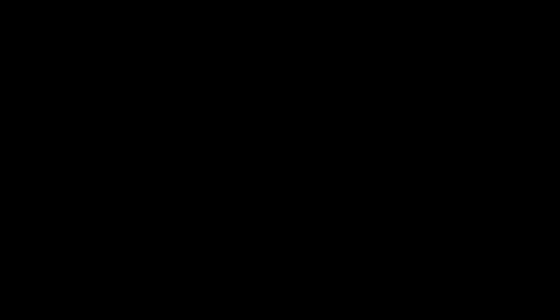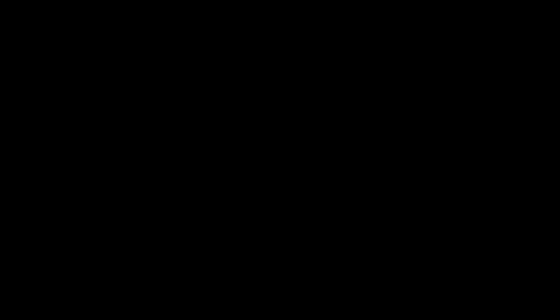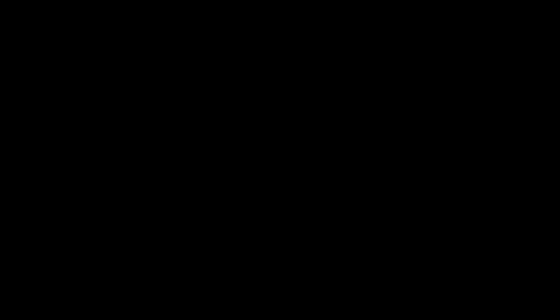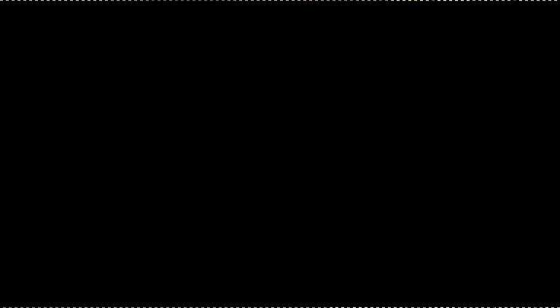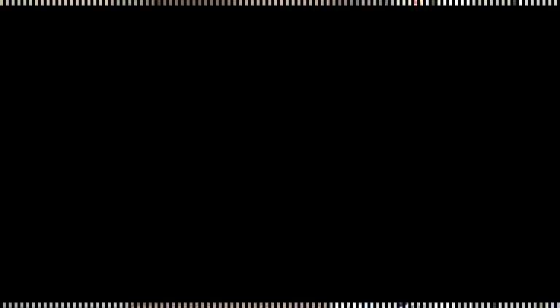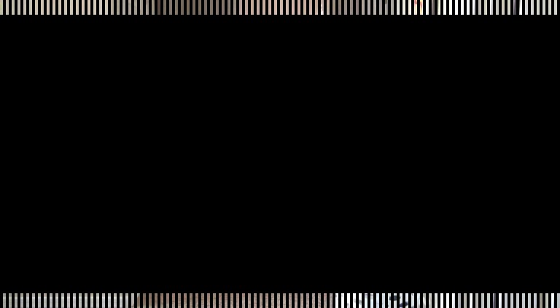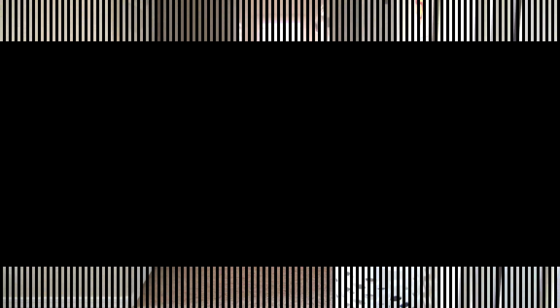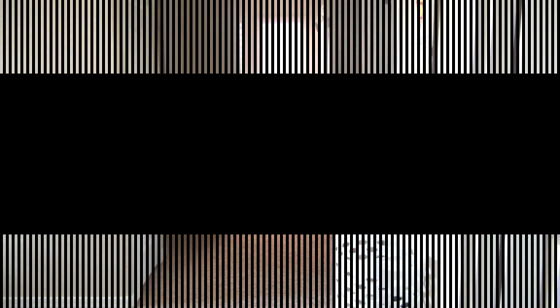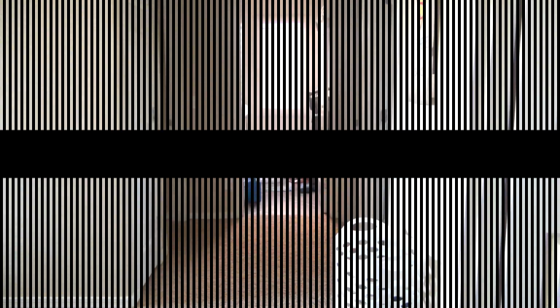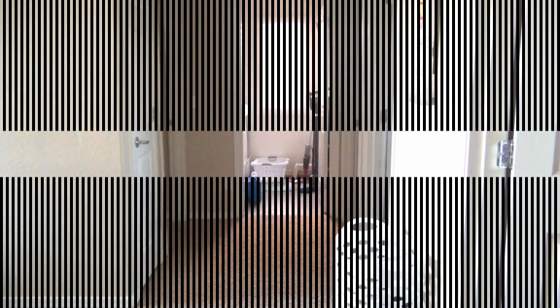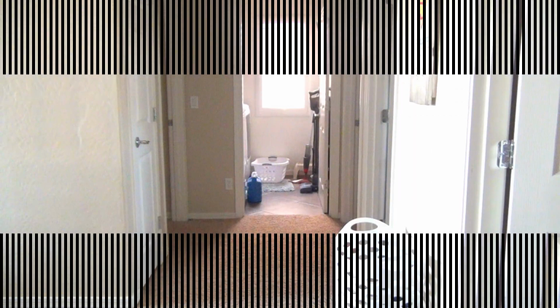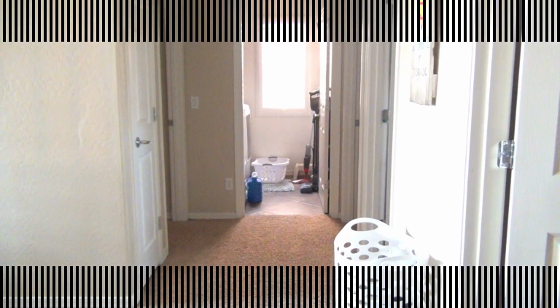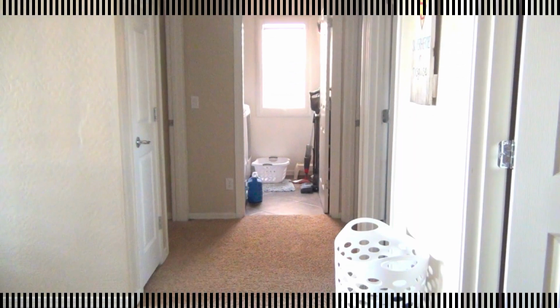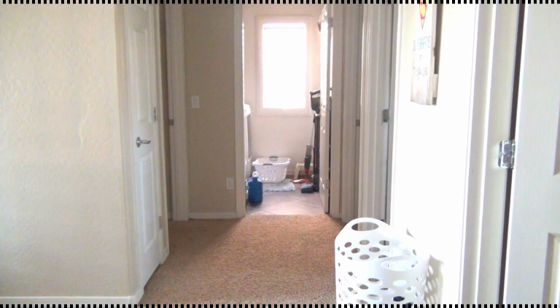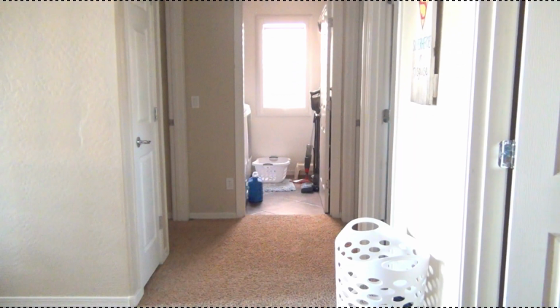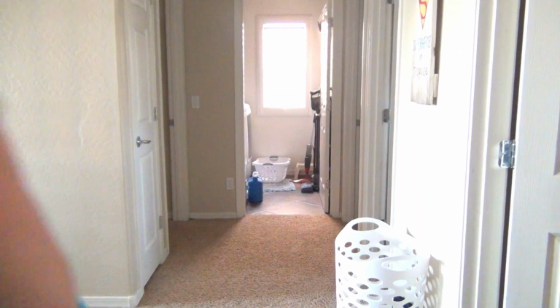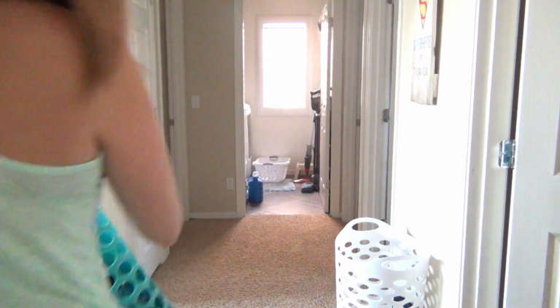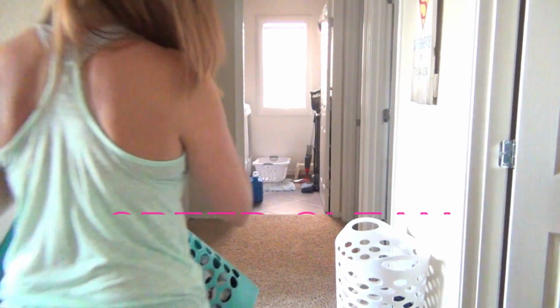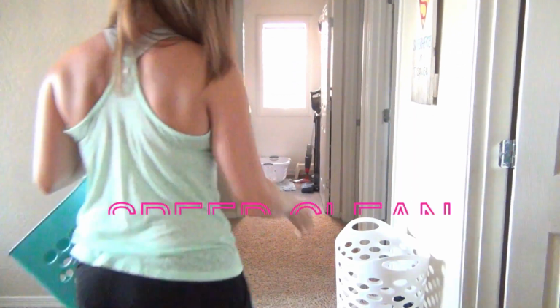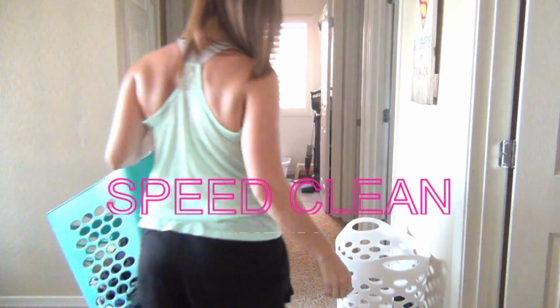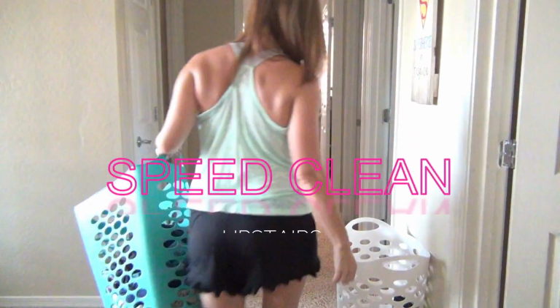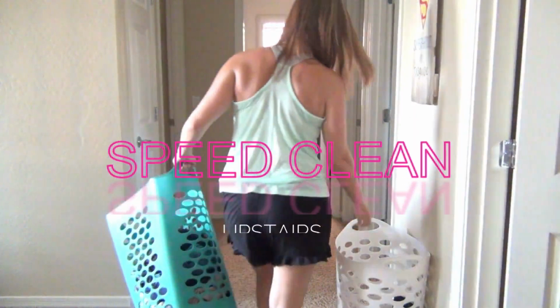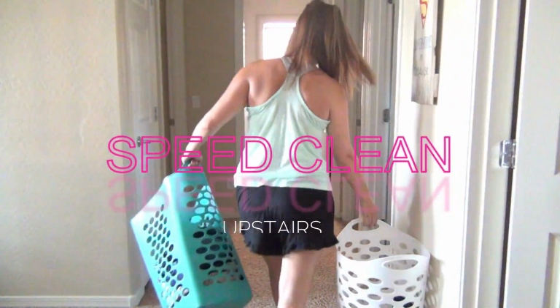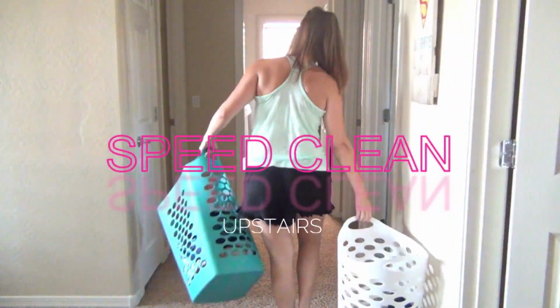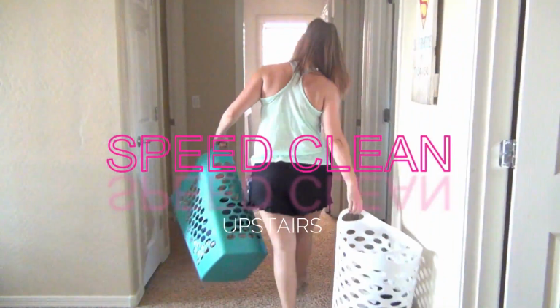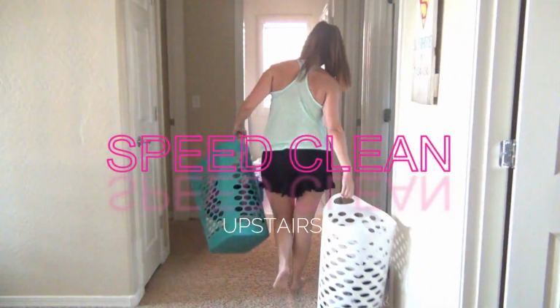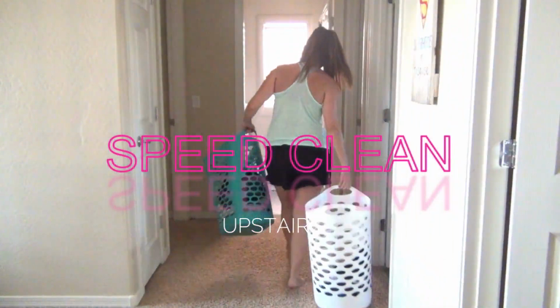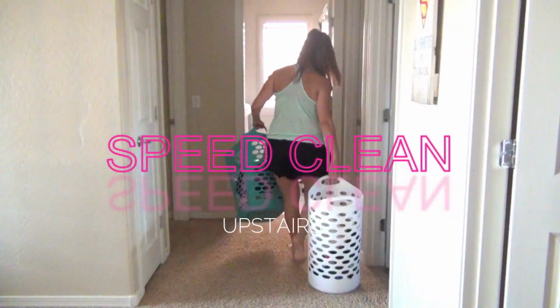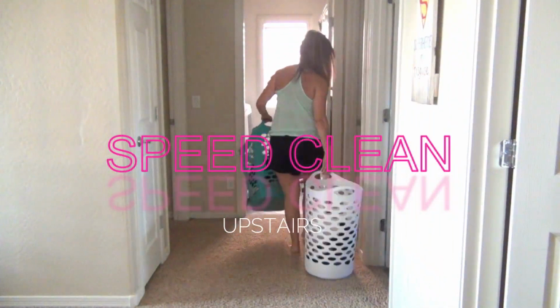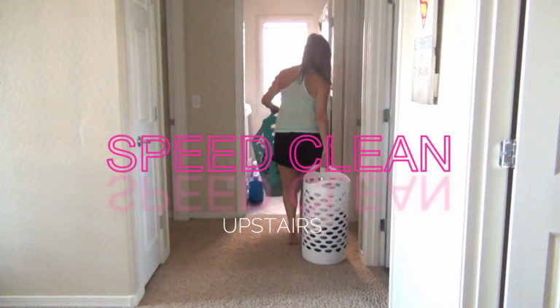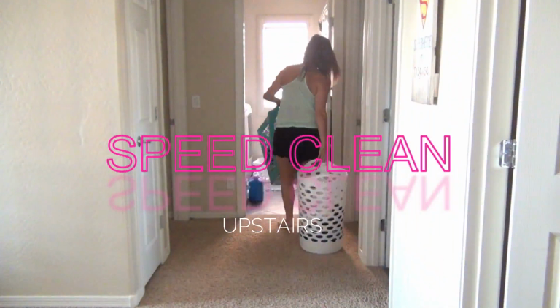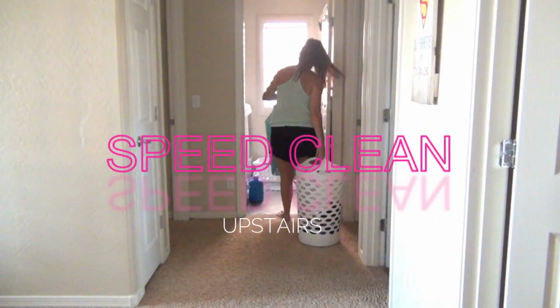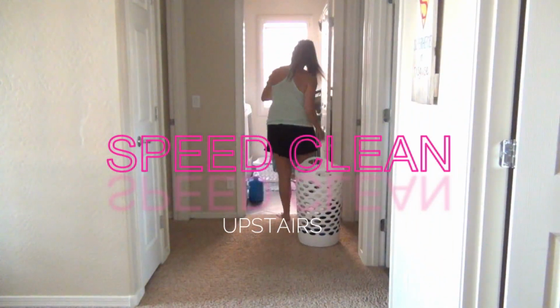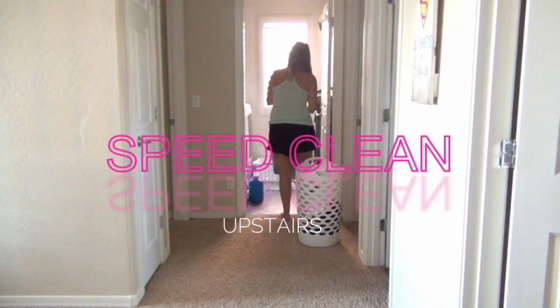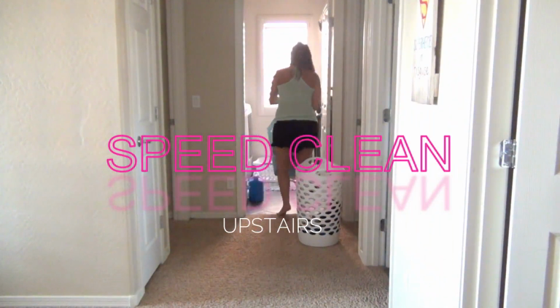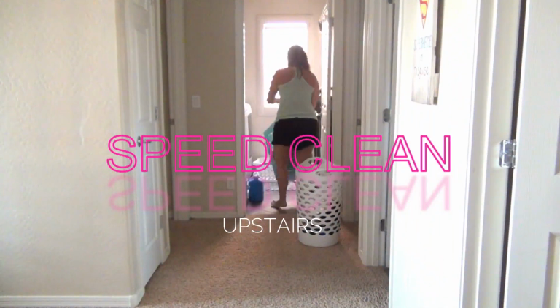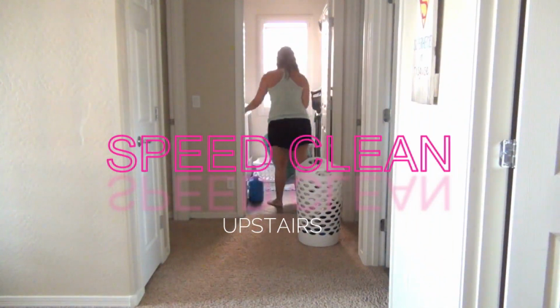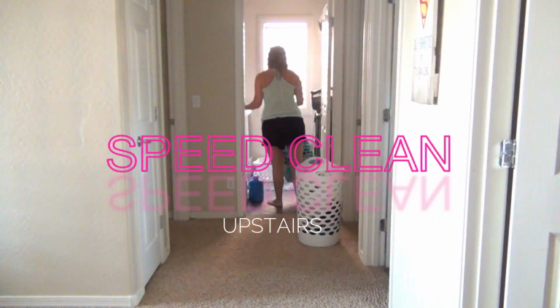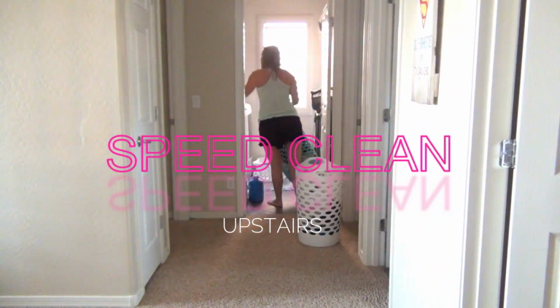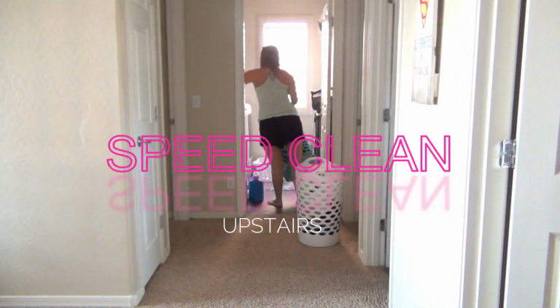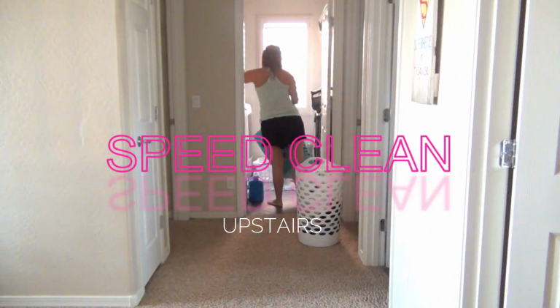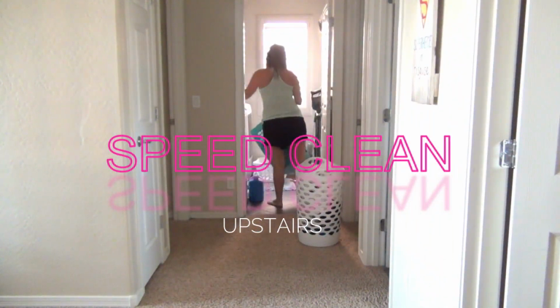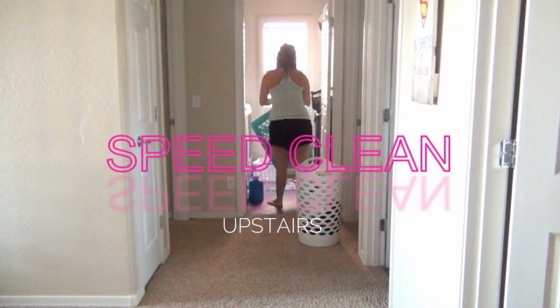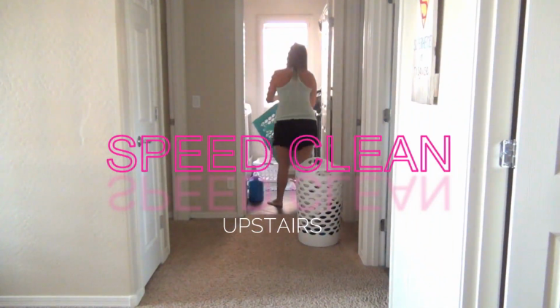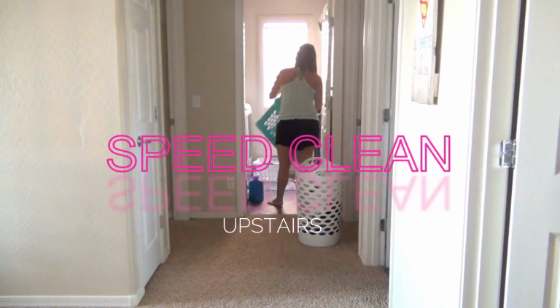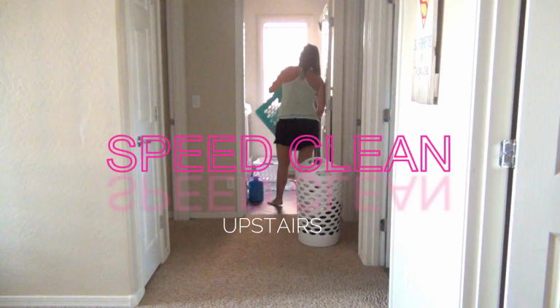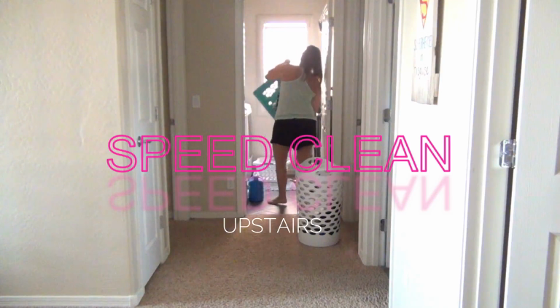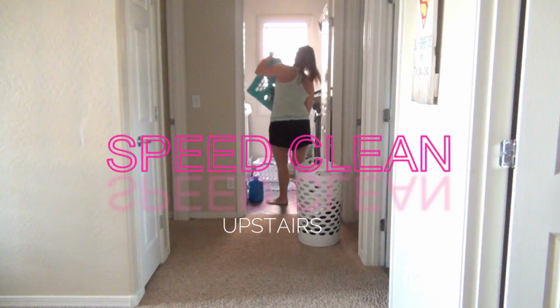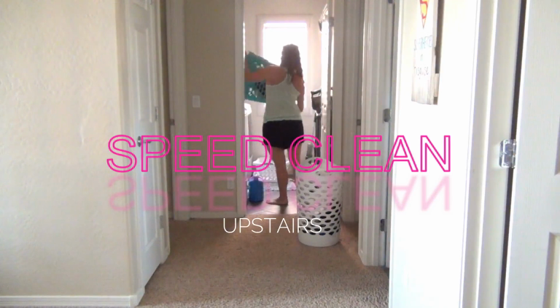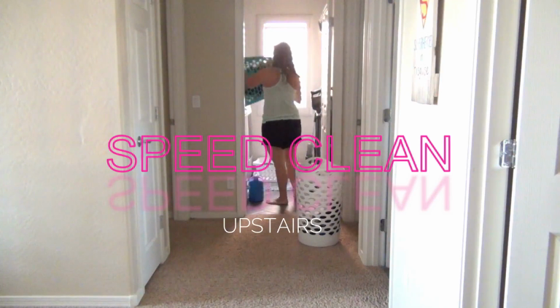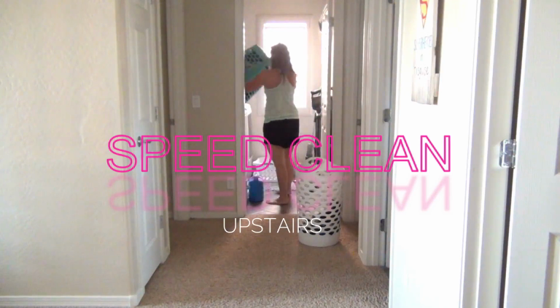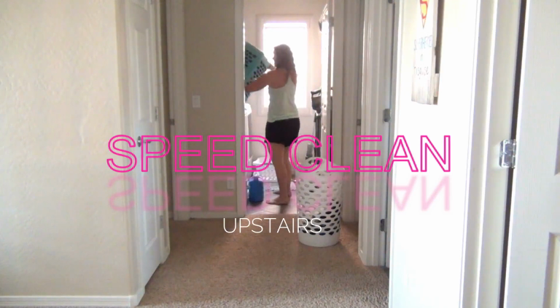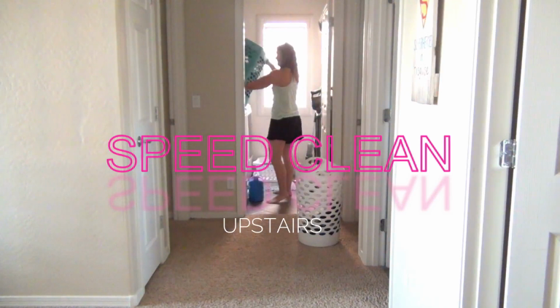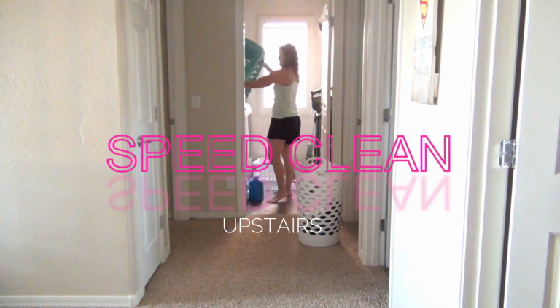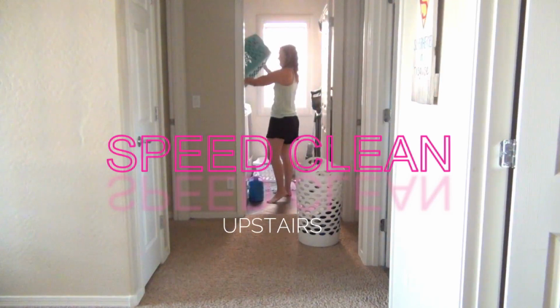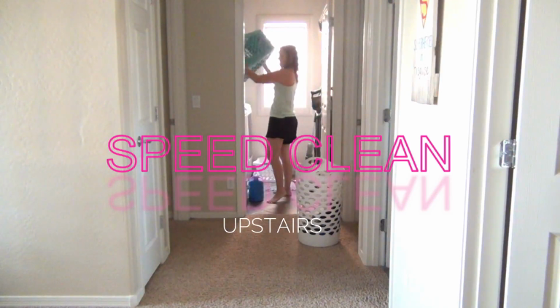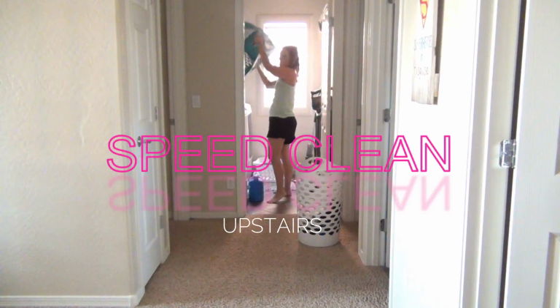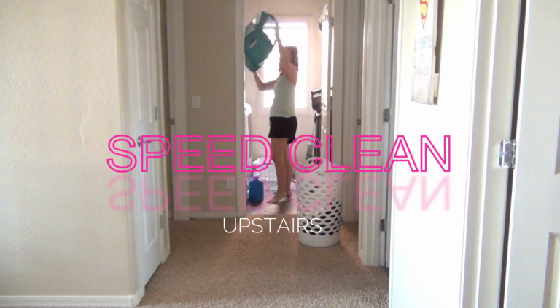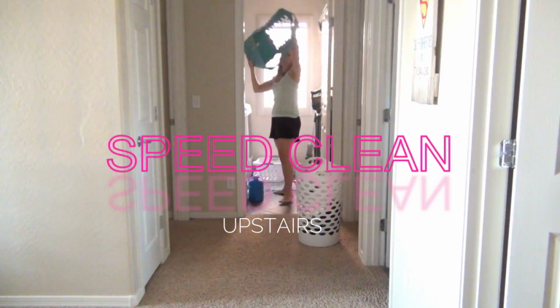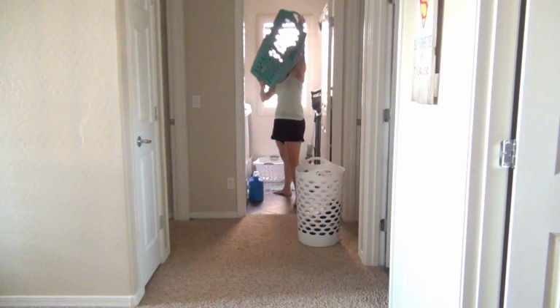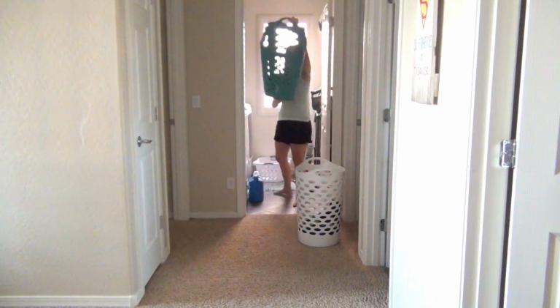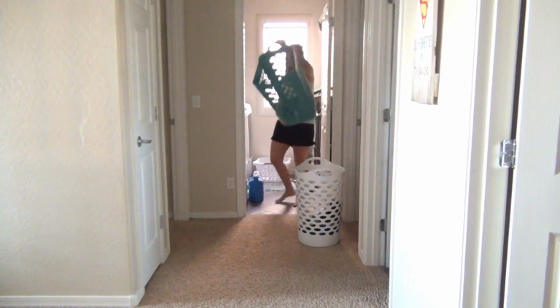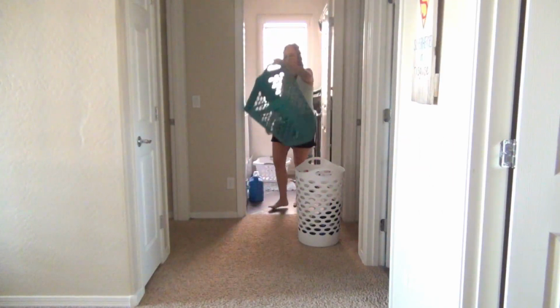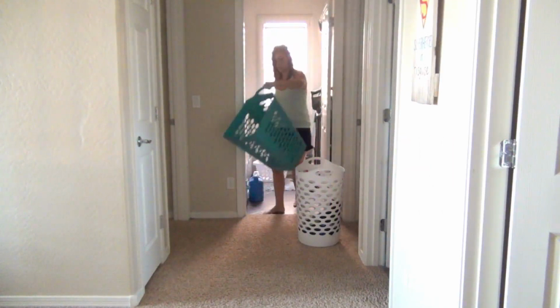Hey guys, welcome back to another cleaning video. Hopefully this video will bring you some cleaning motivation. So if you're interested, just come along with me.